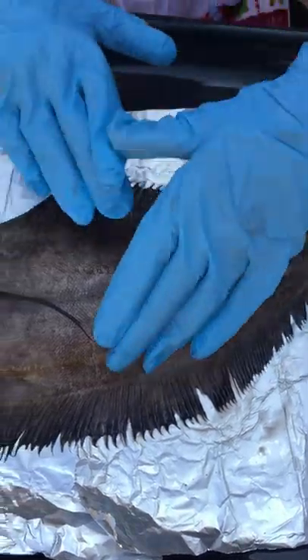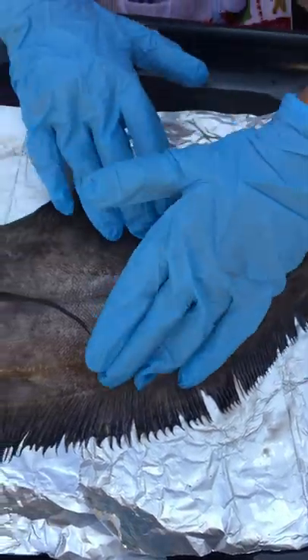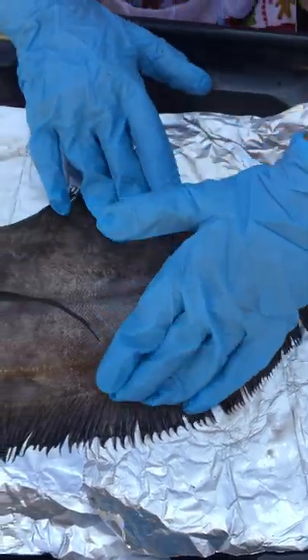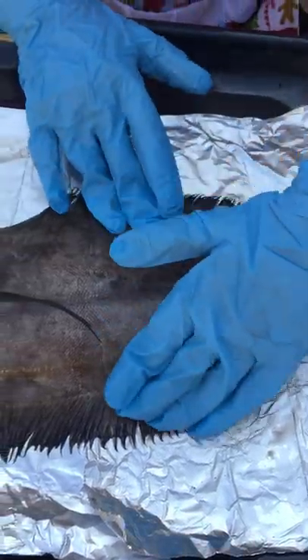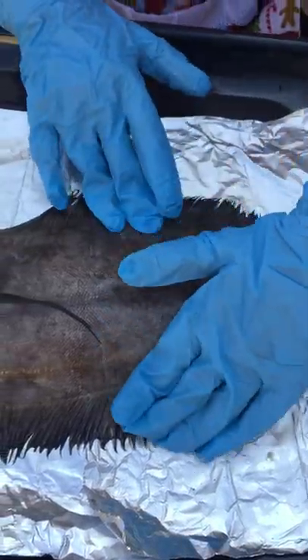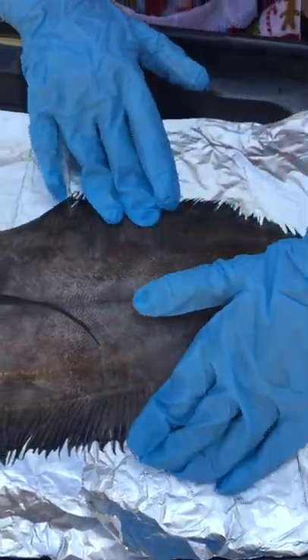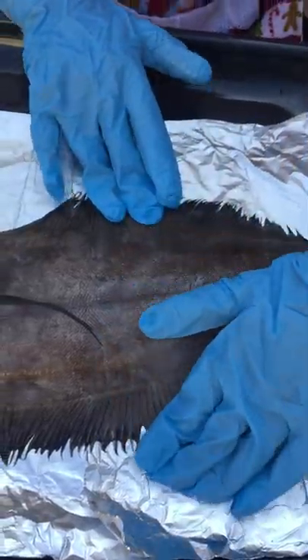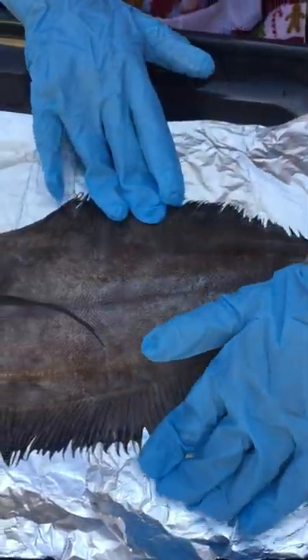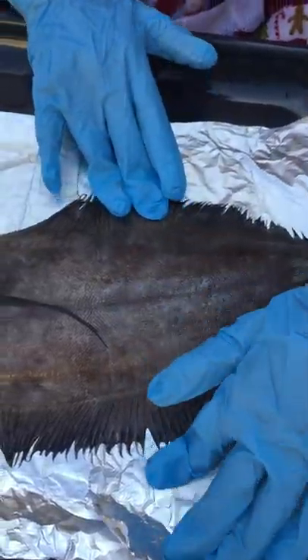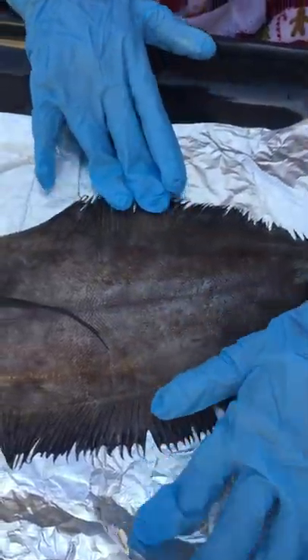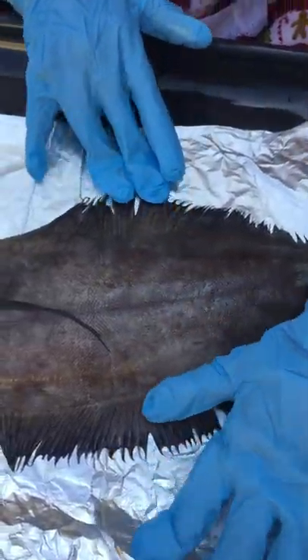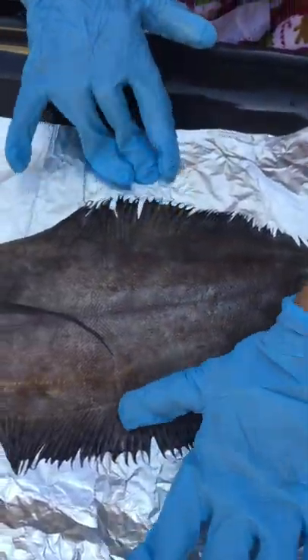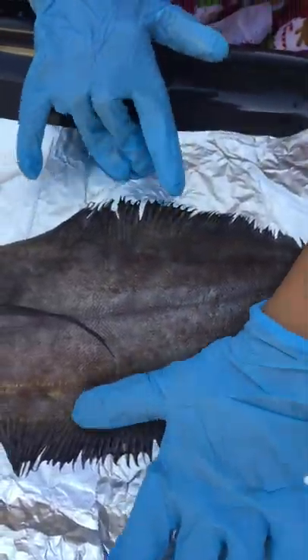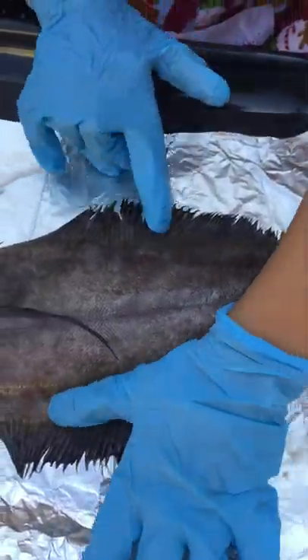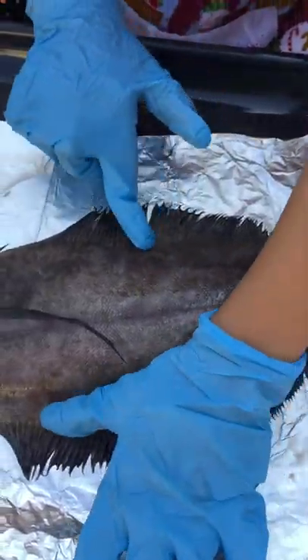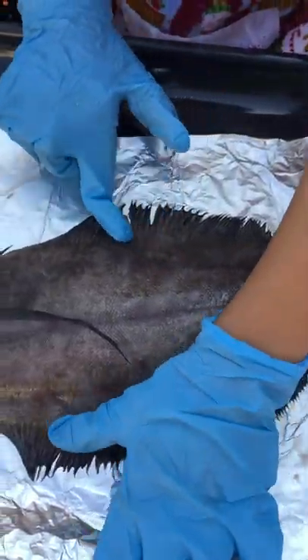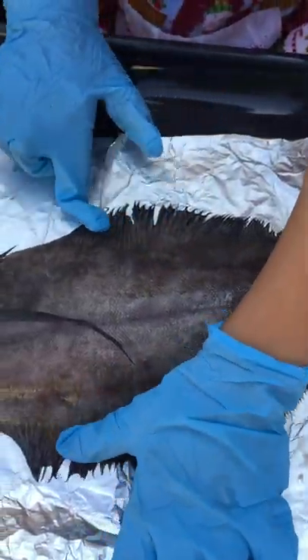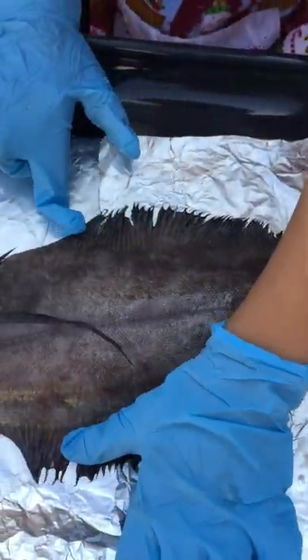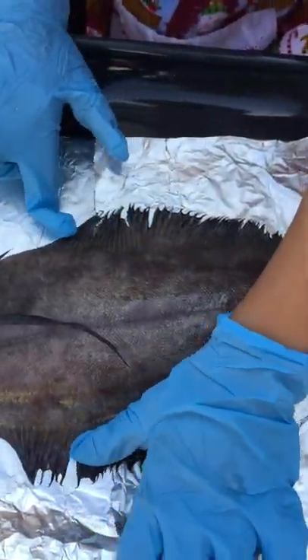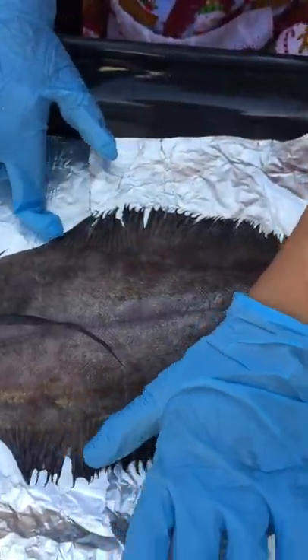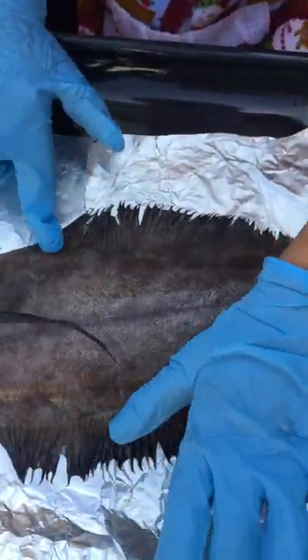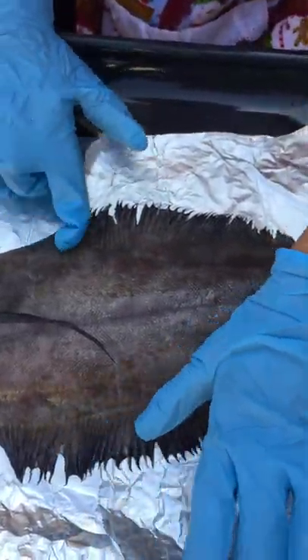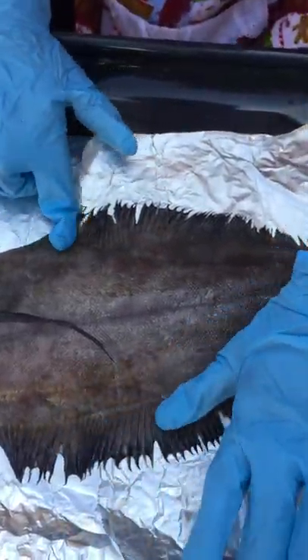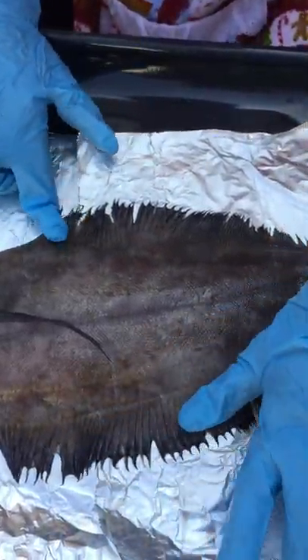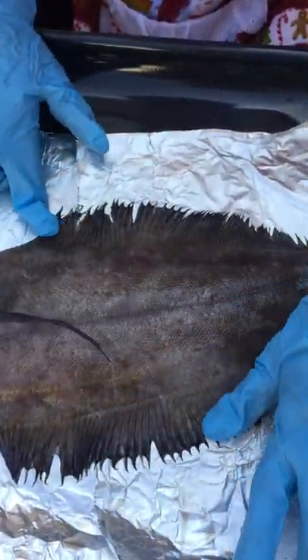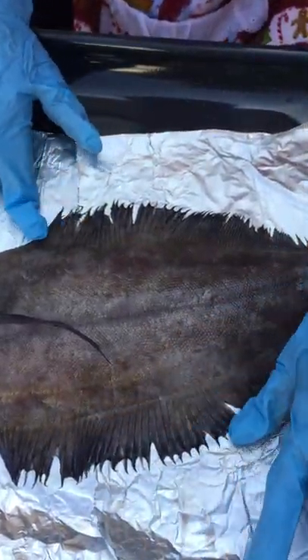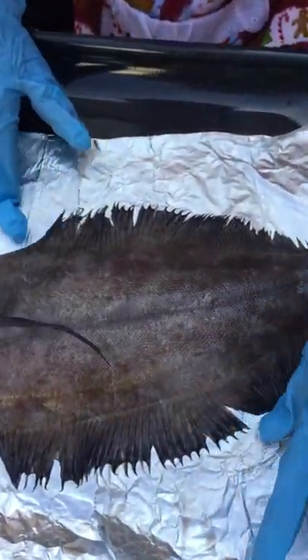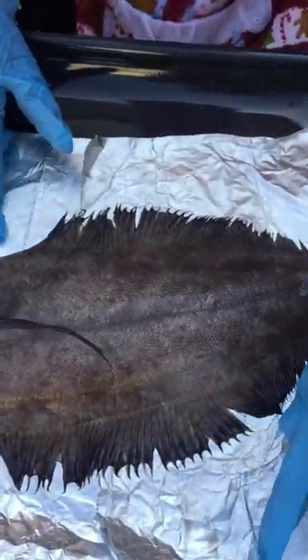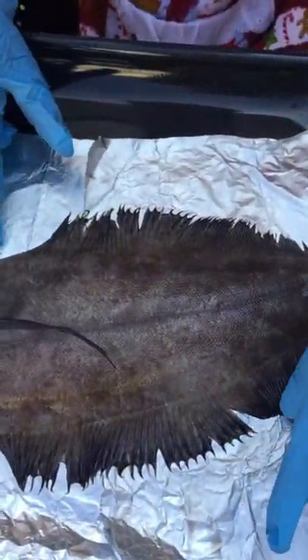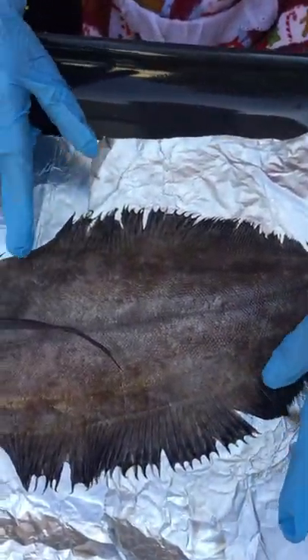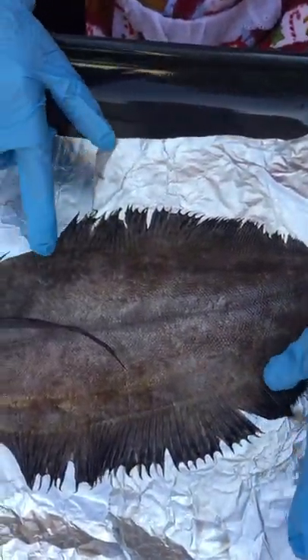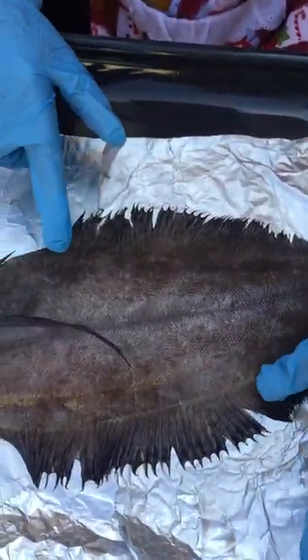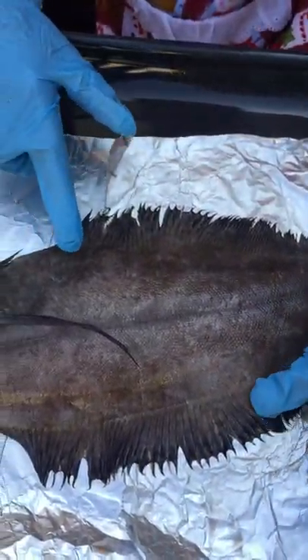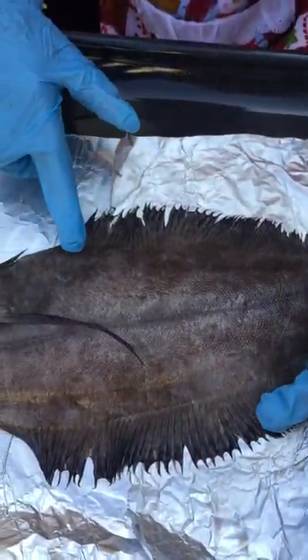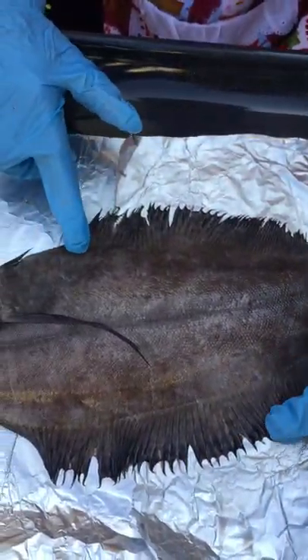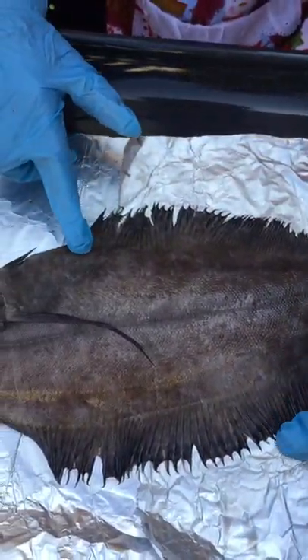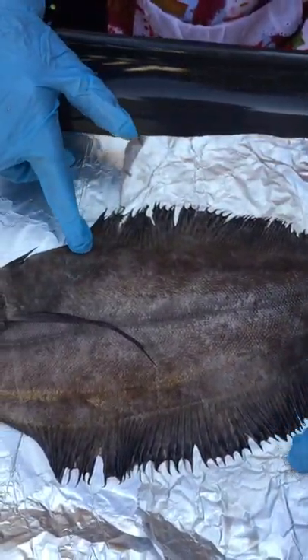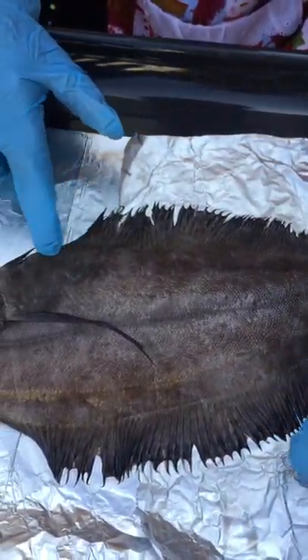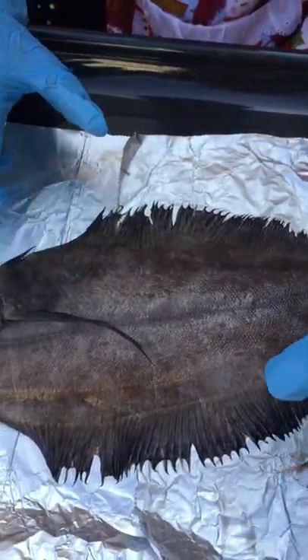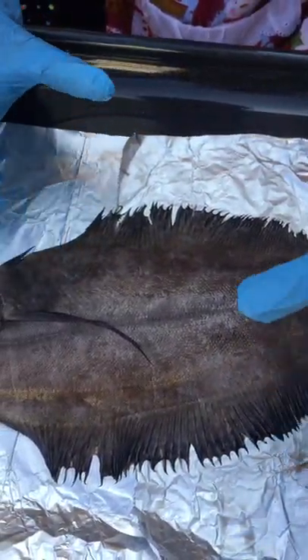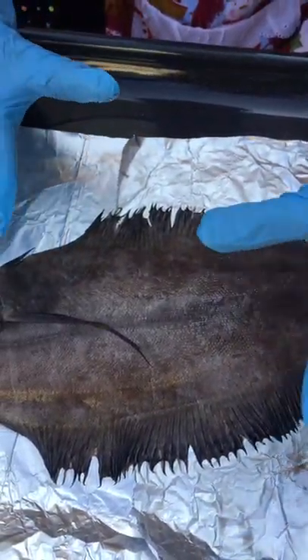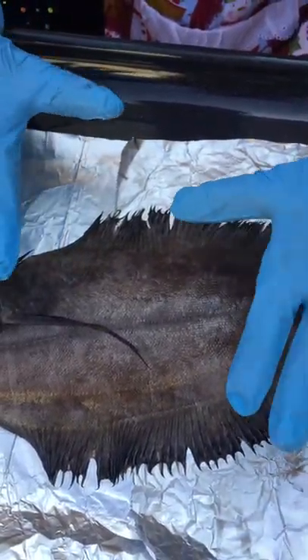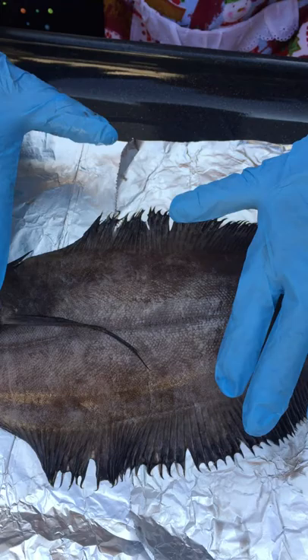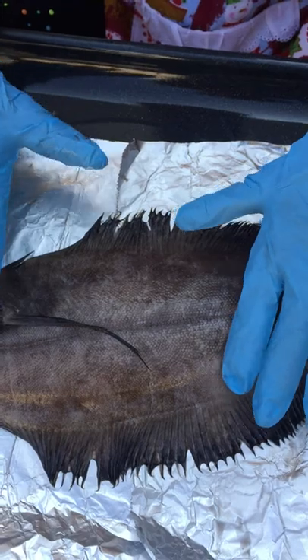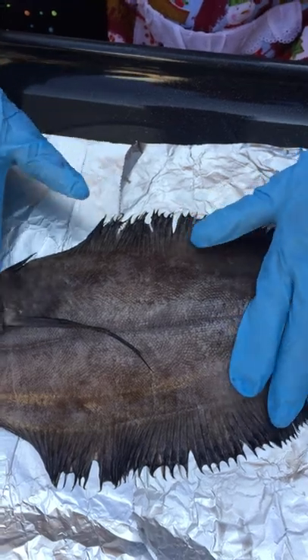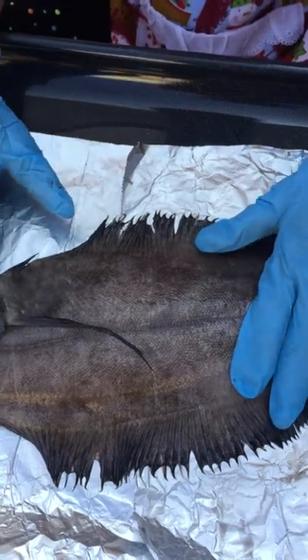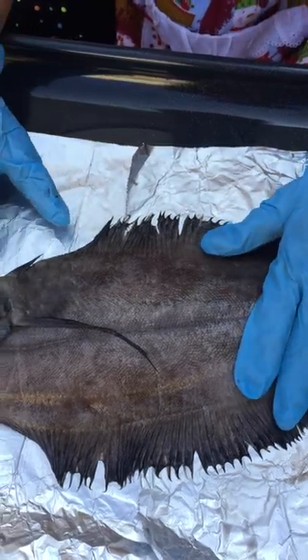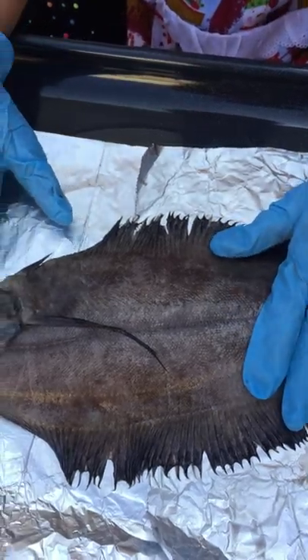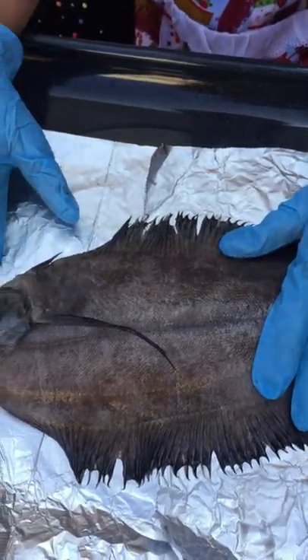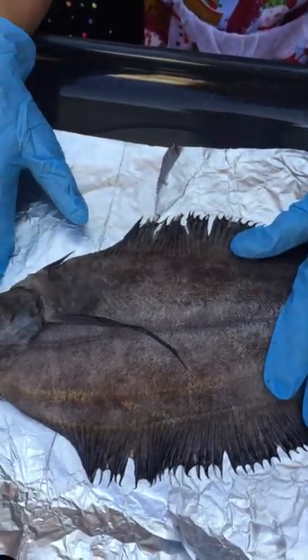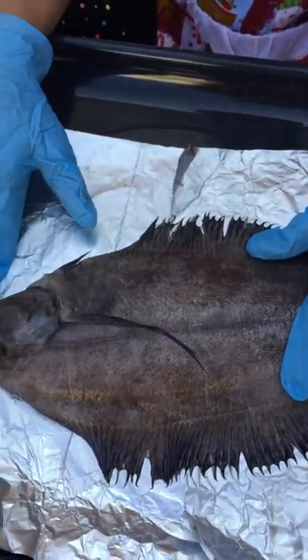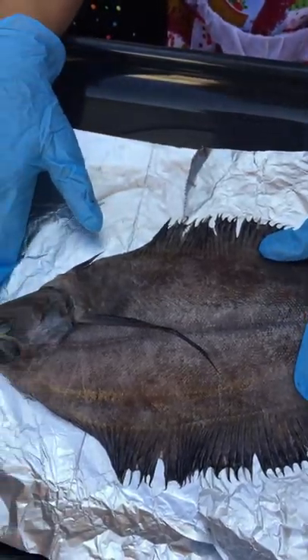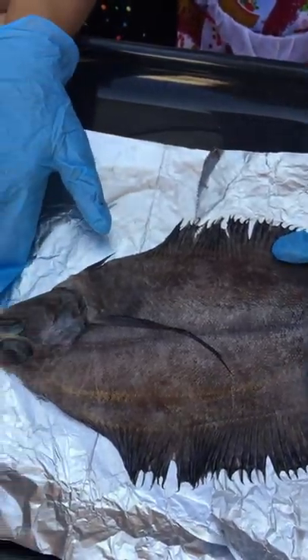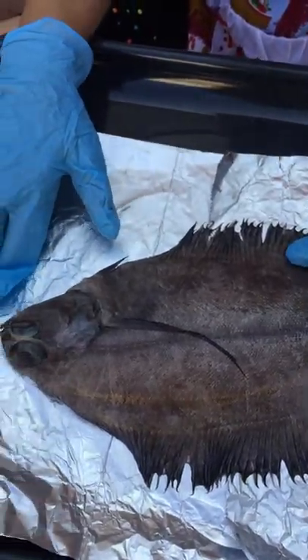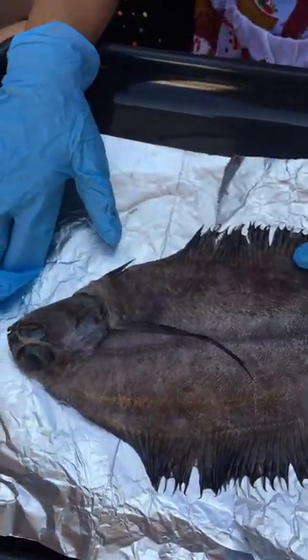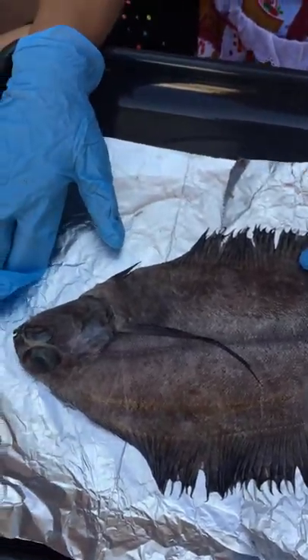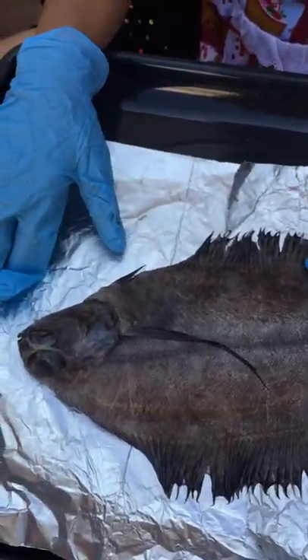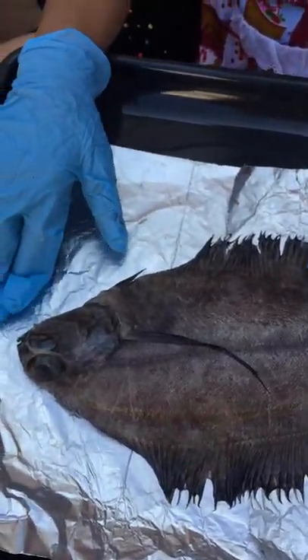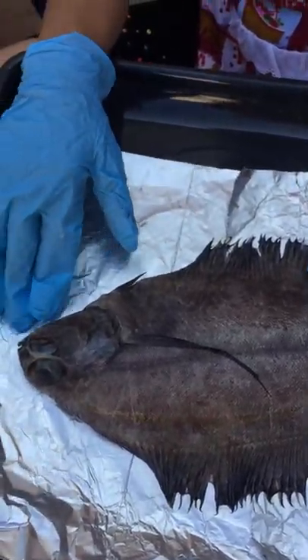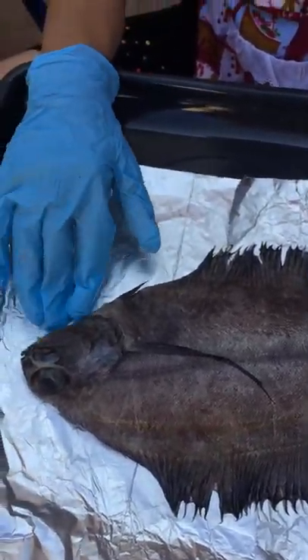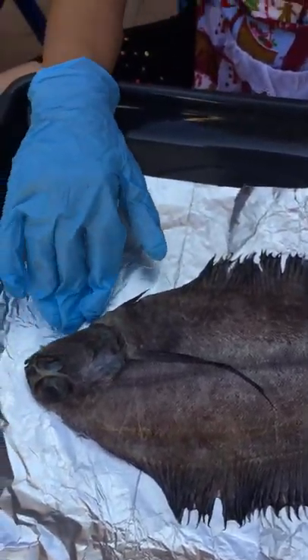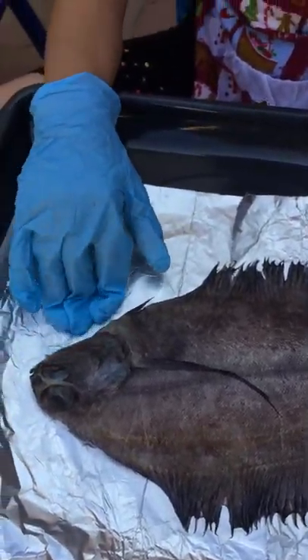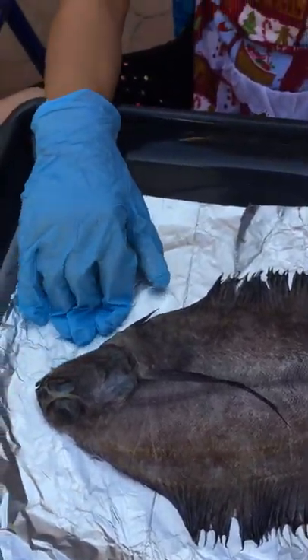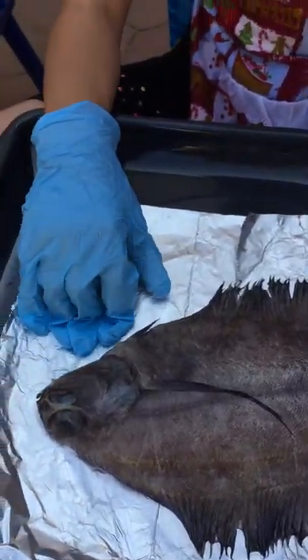These are pectoral fins, which also help it move forward and help it balance while it's turning.